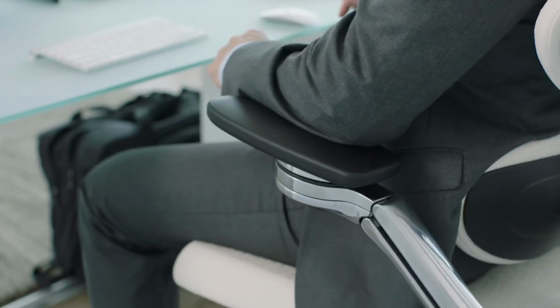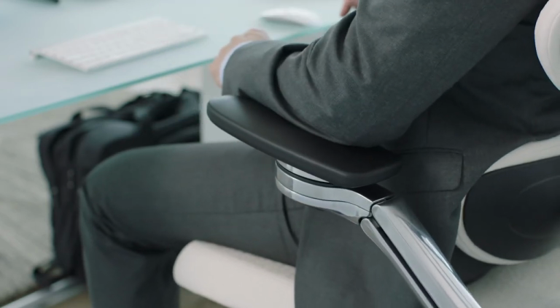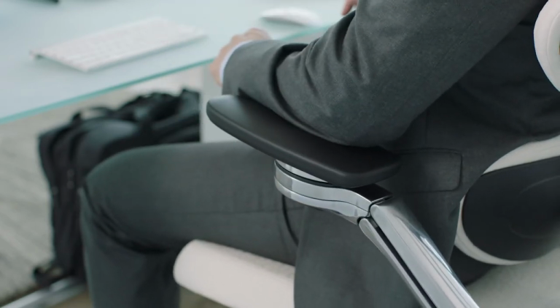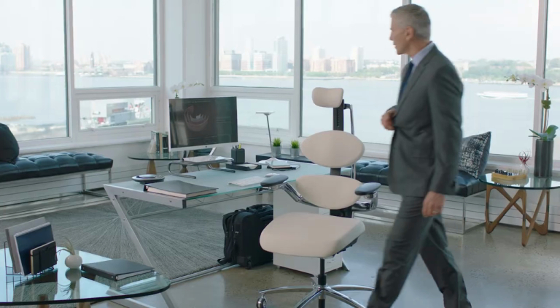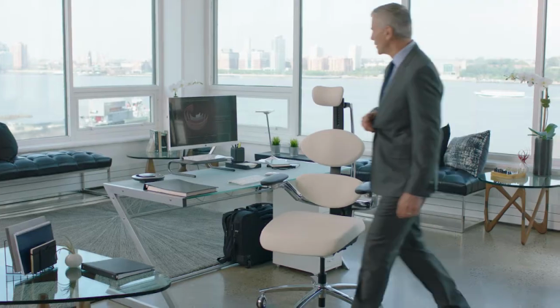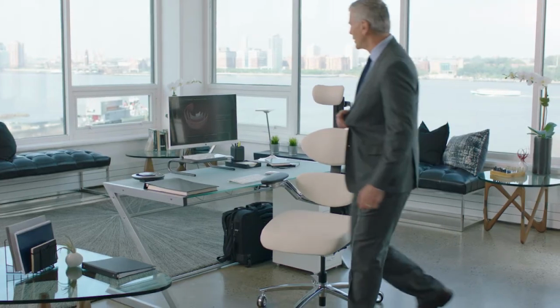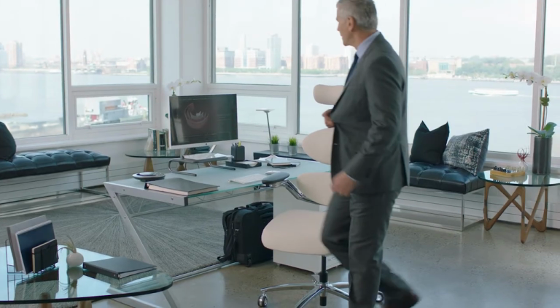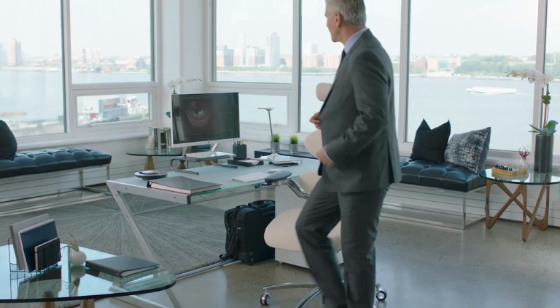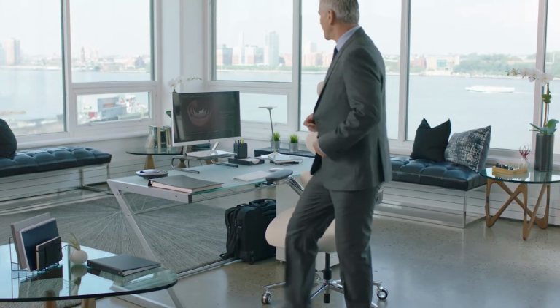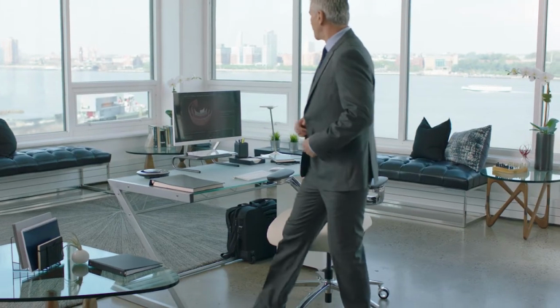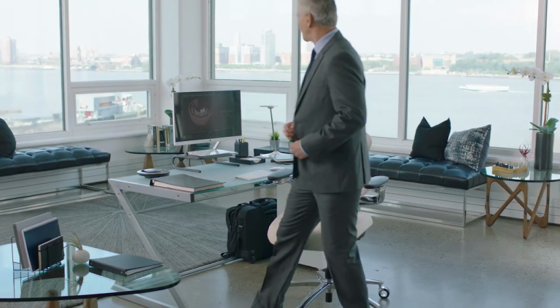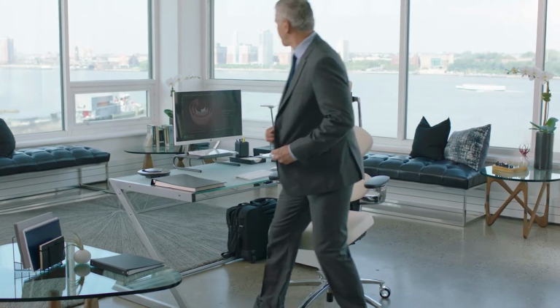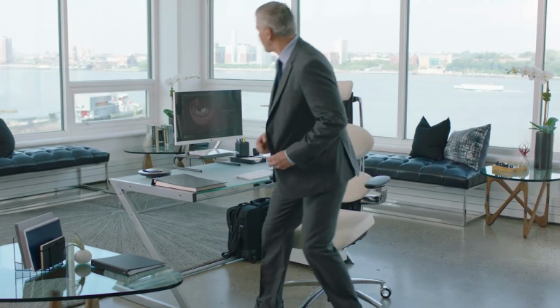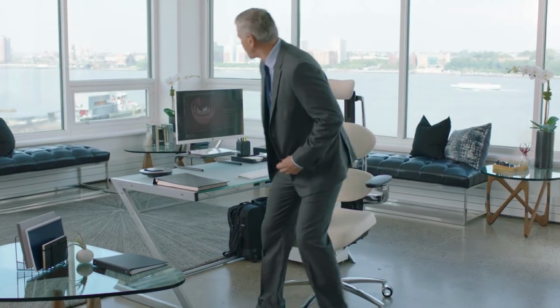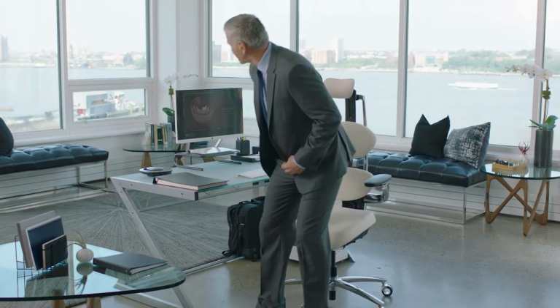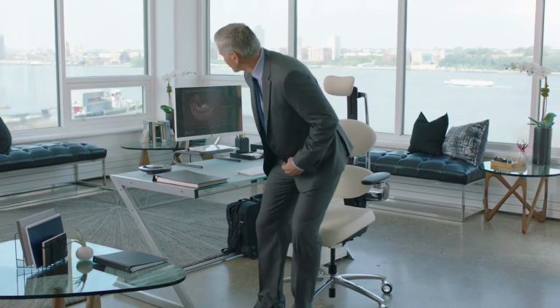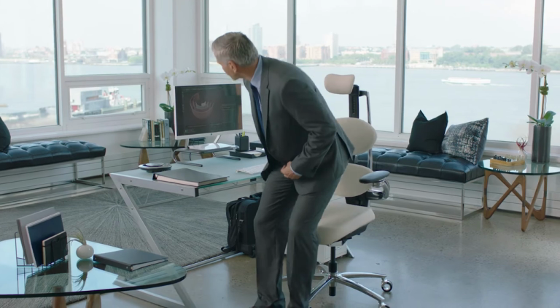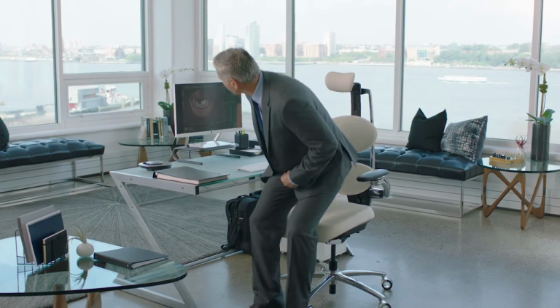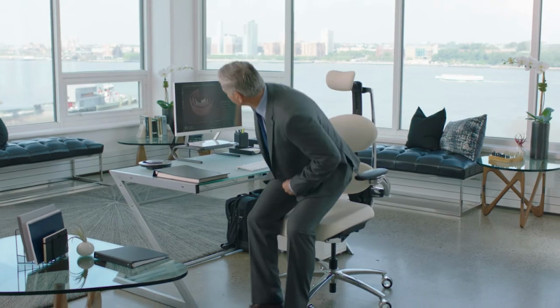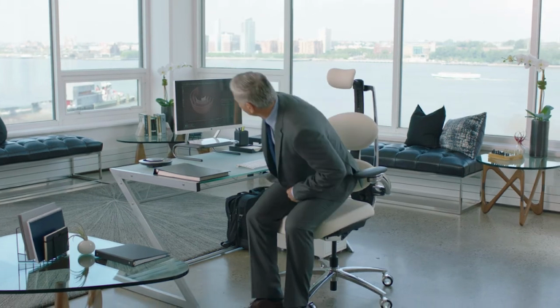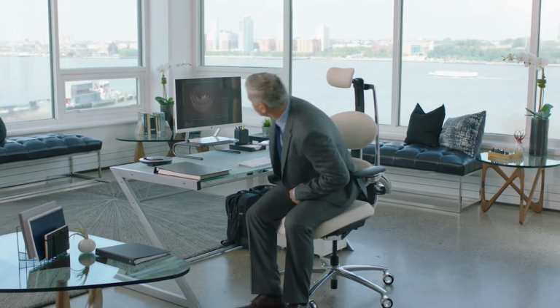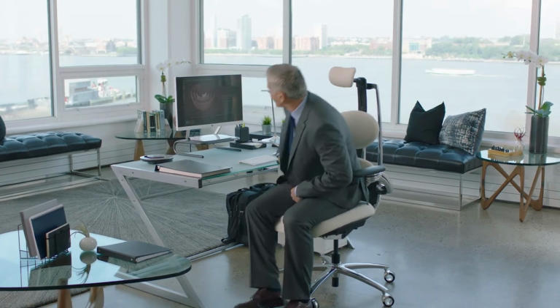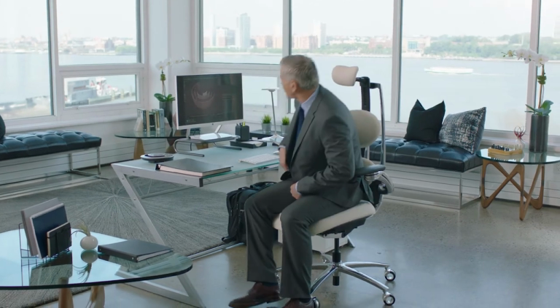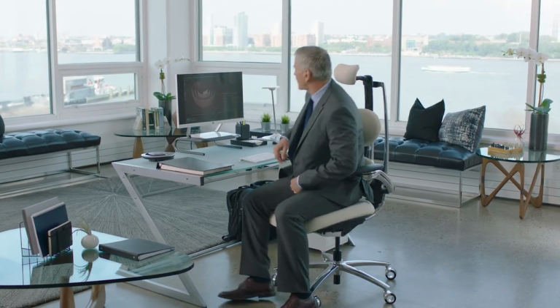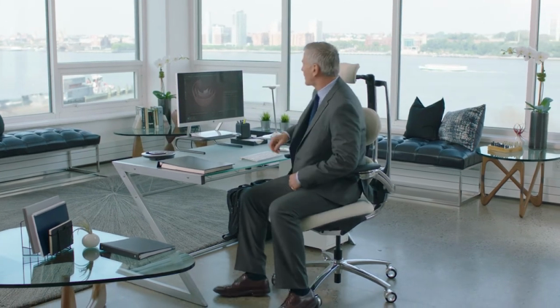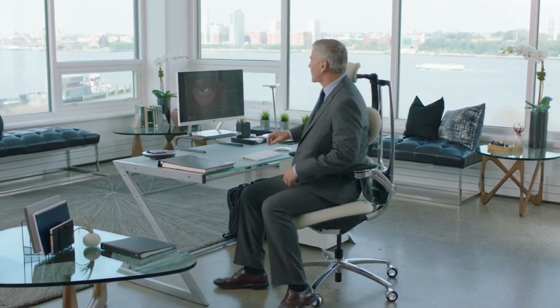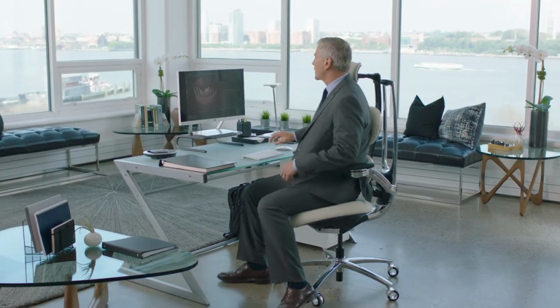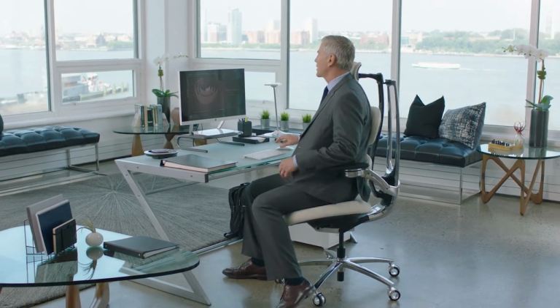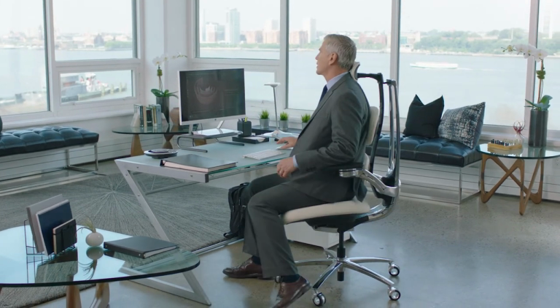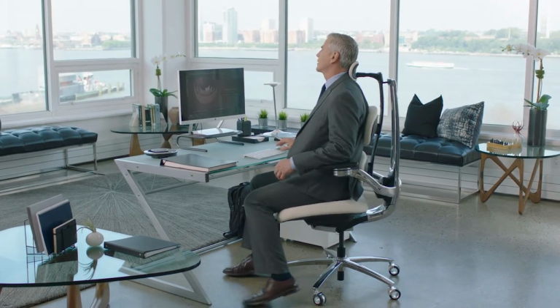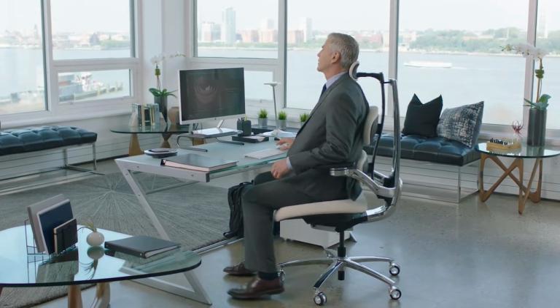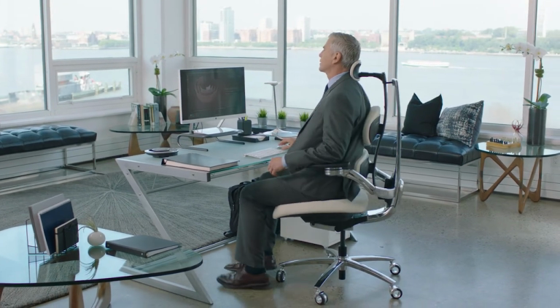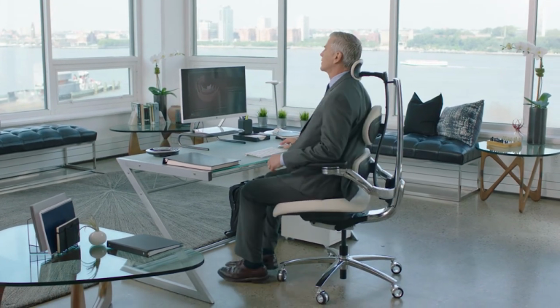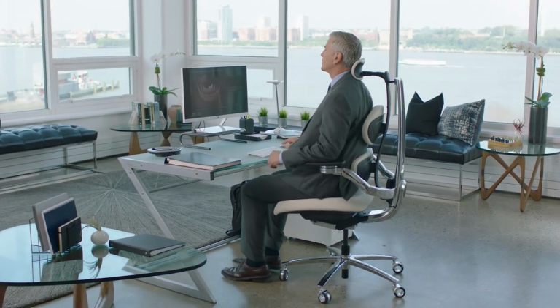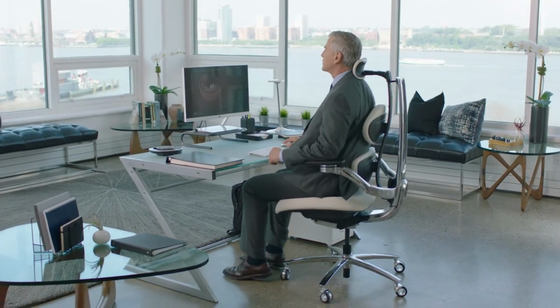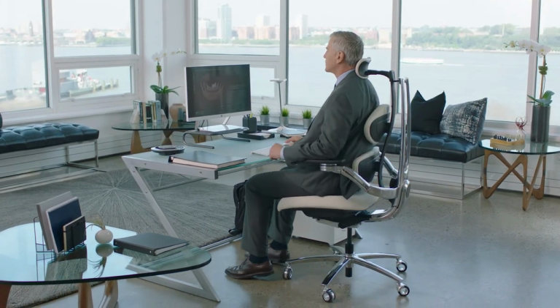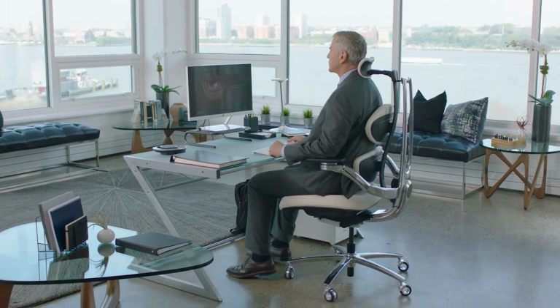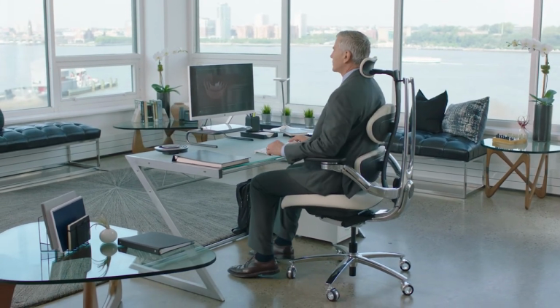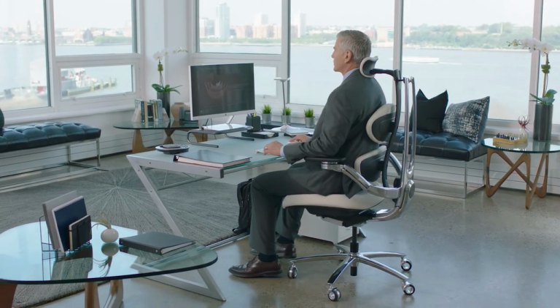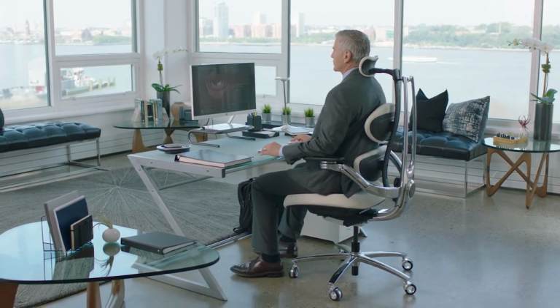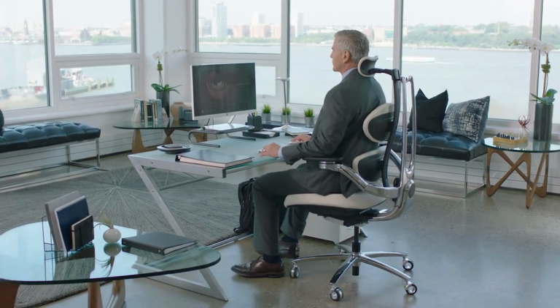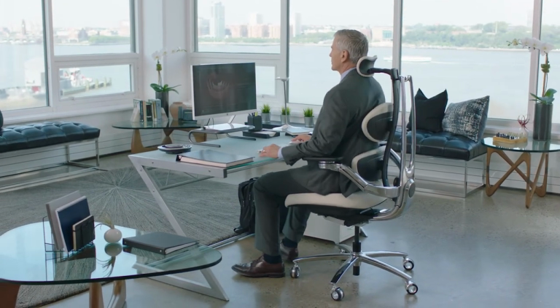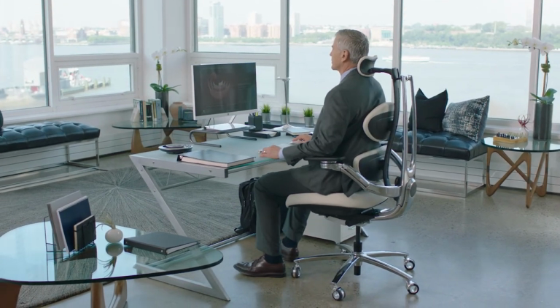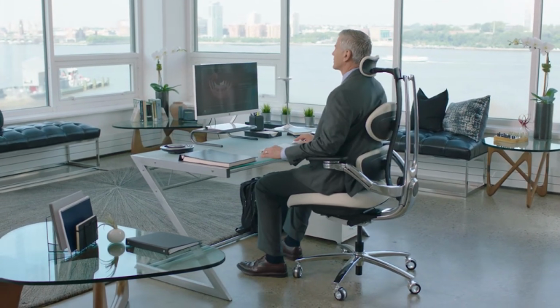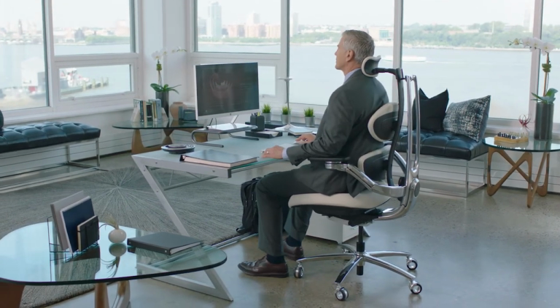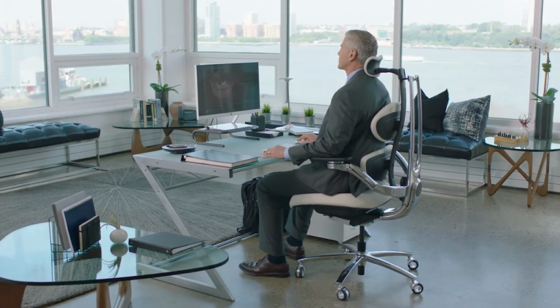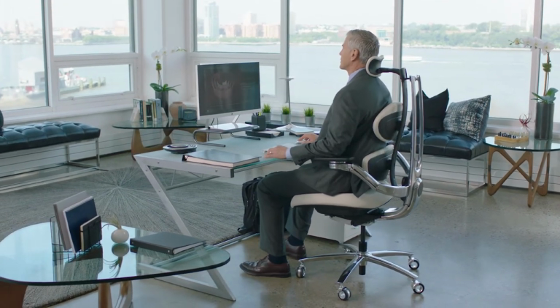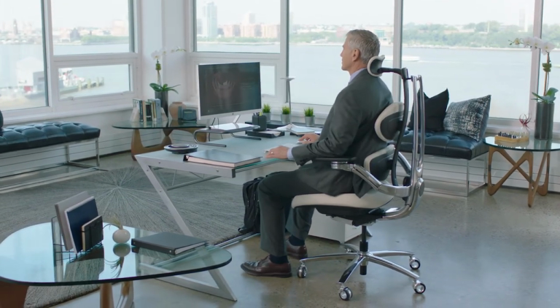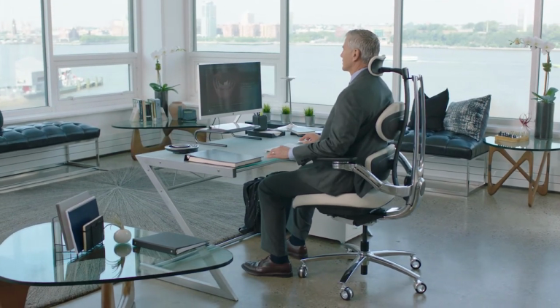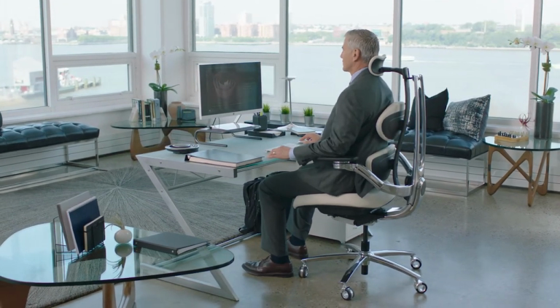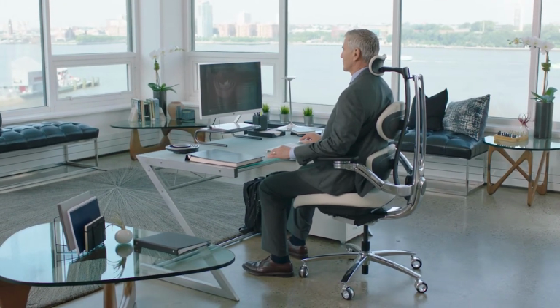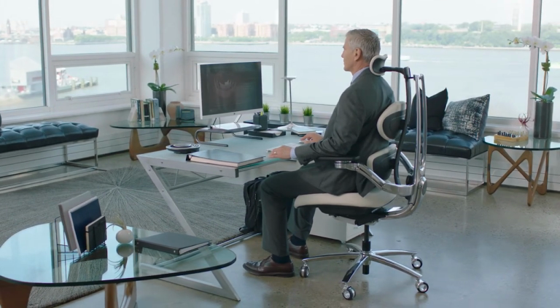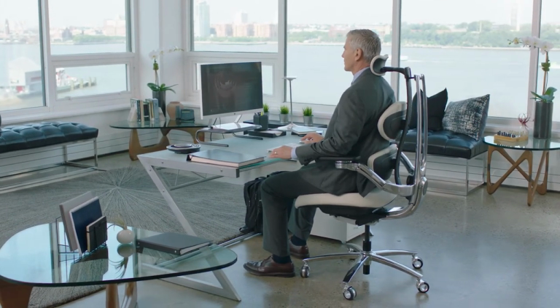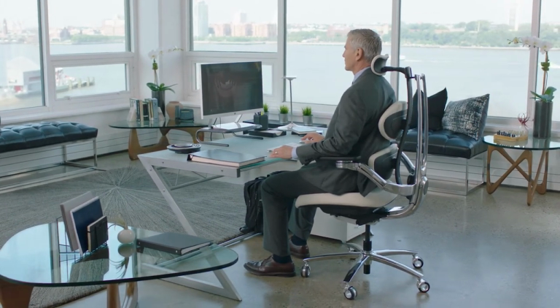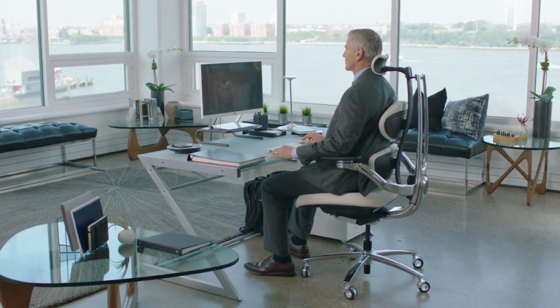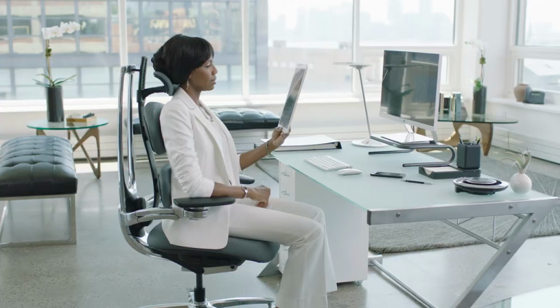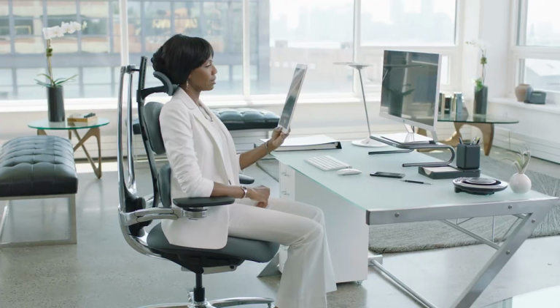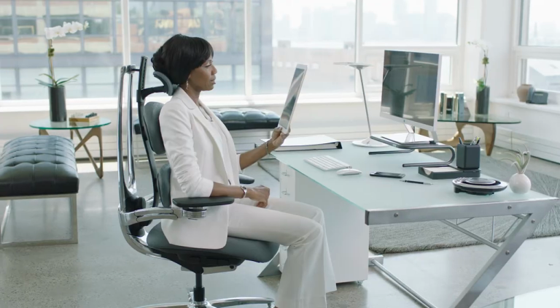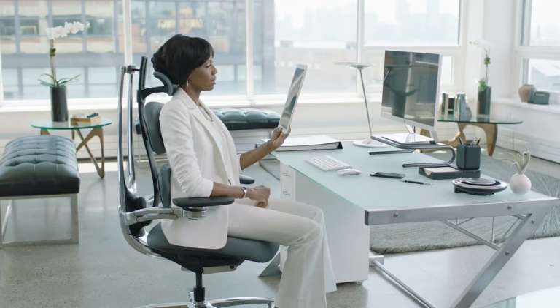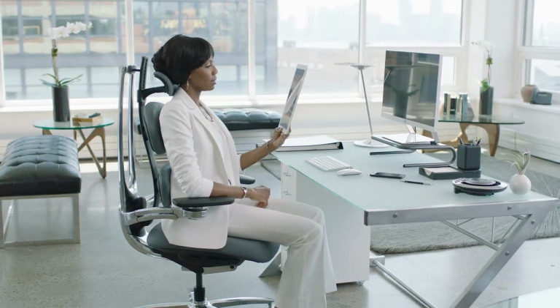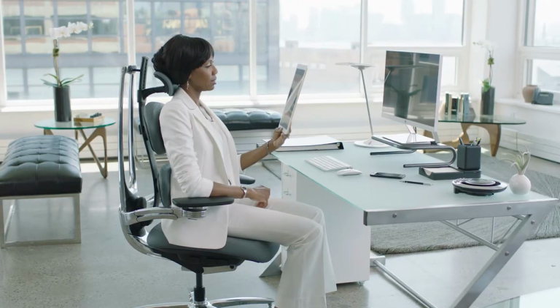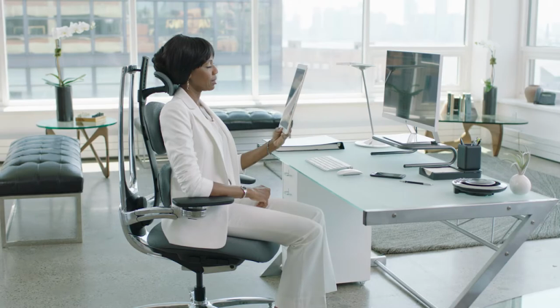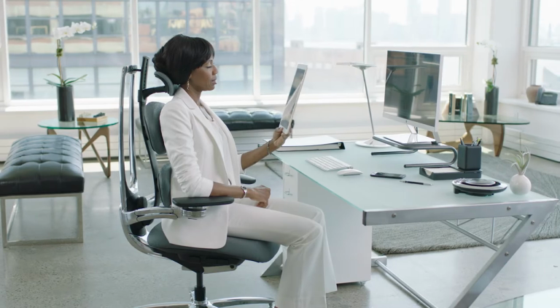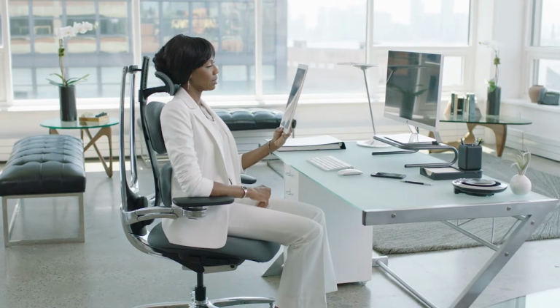When seated, your feet should rest flat on the floor. You should feel fully supported with your spine aligned, your neck cradled, and chest open.